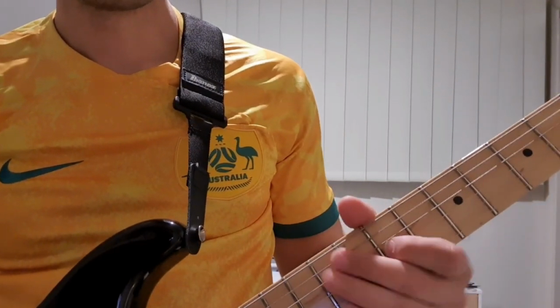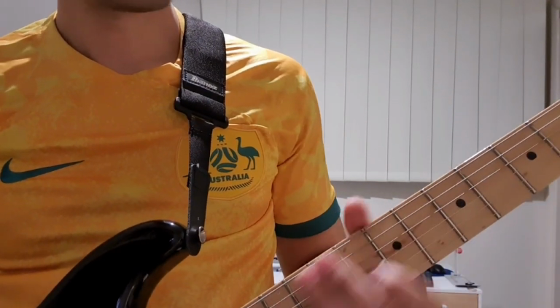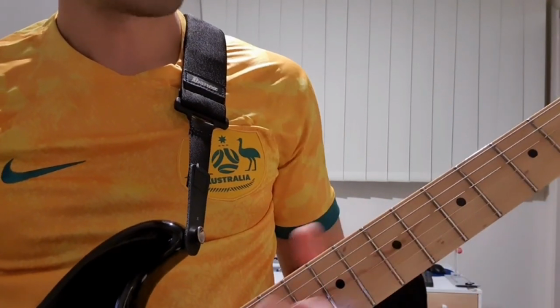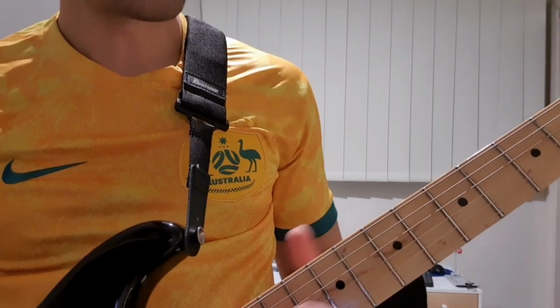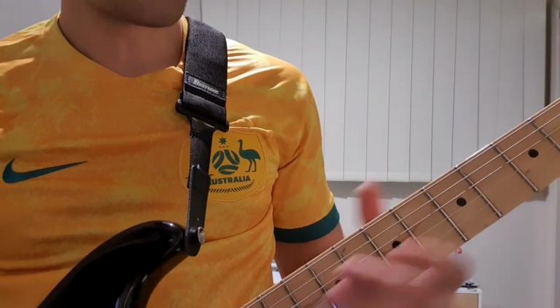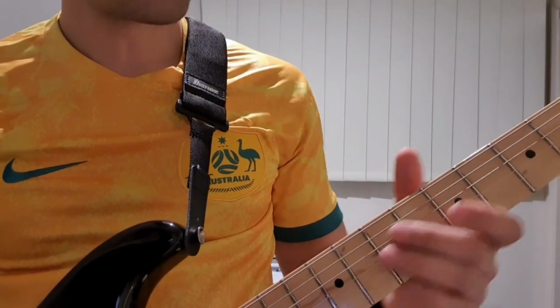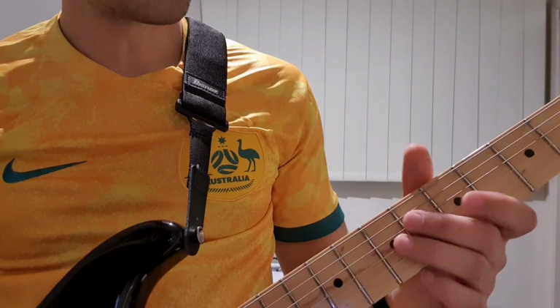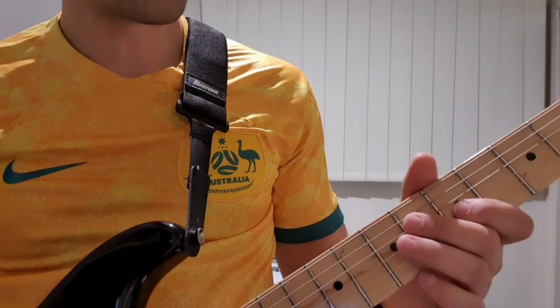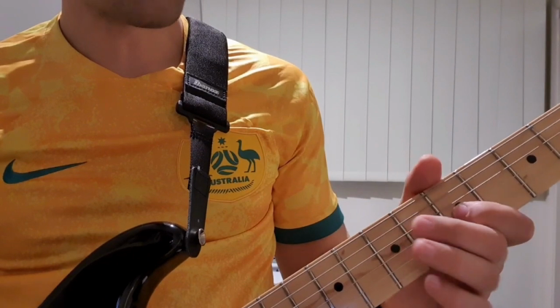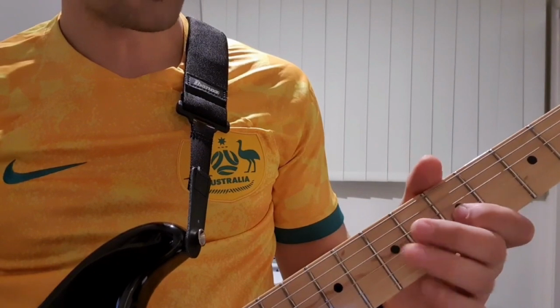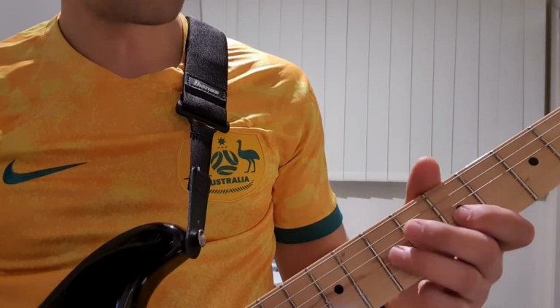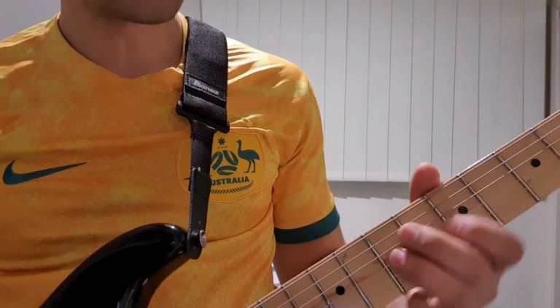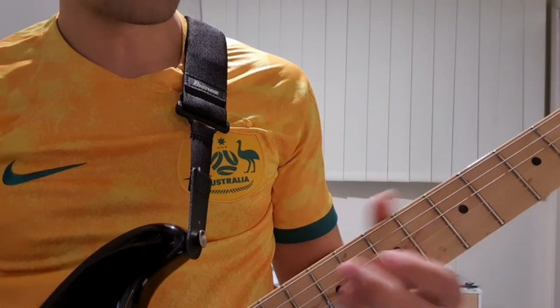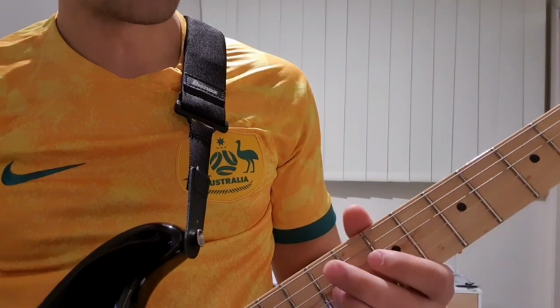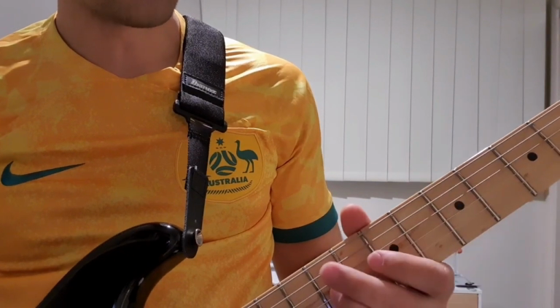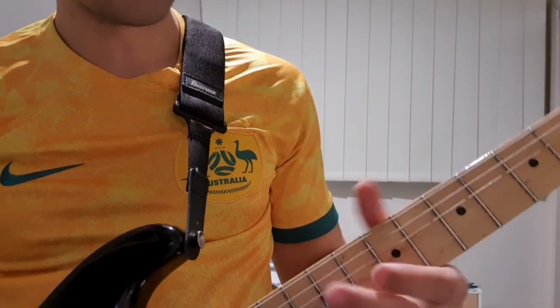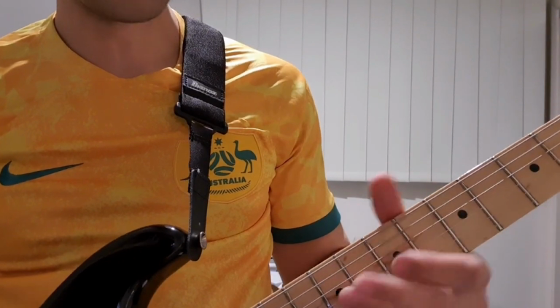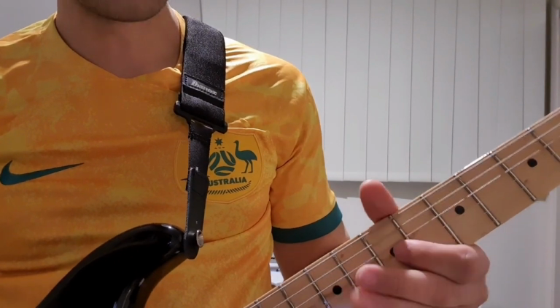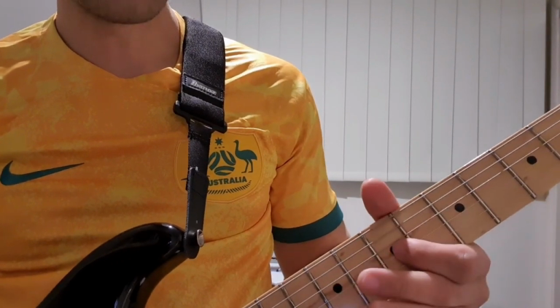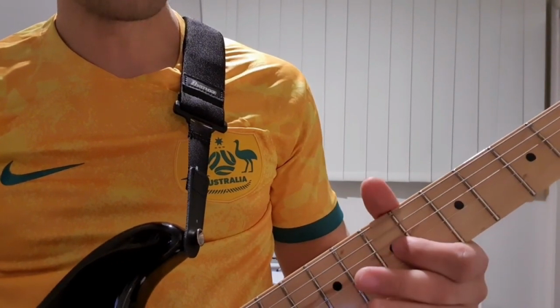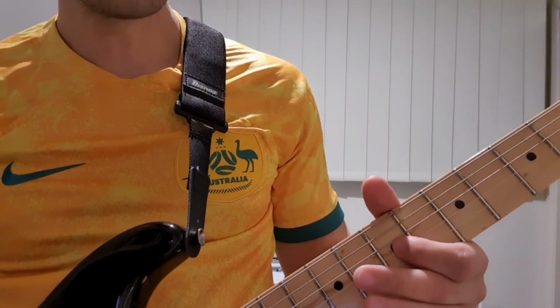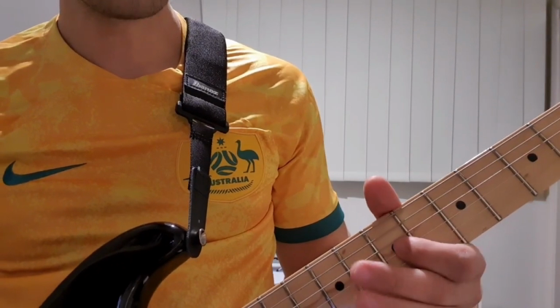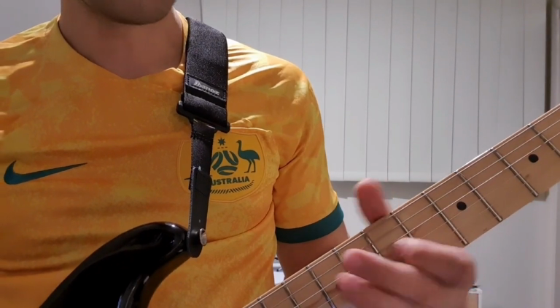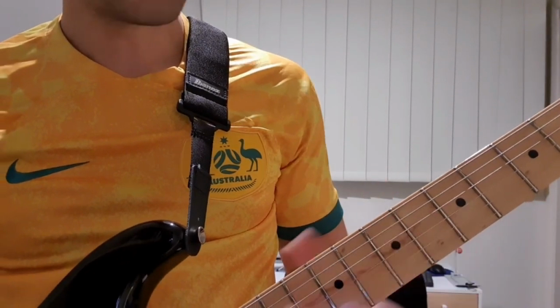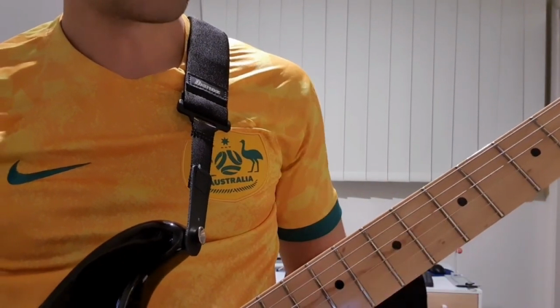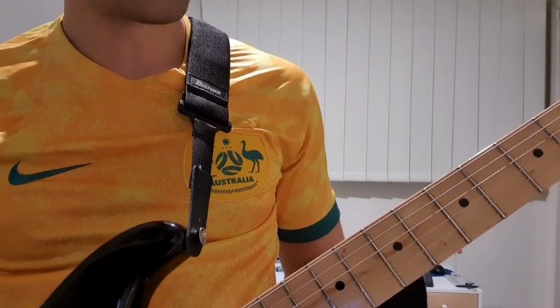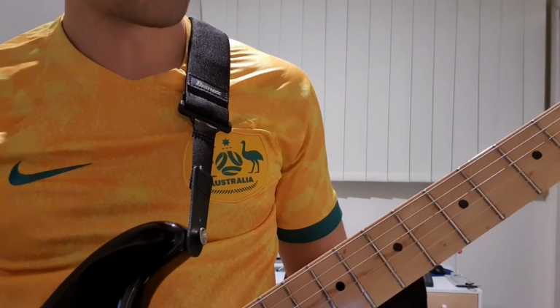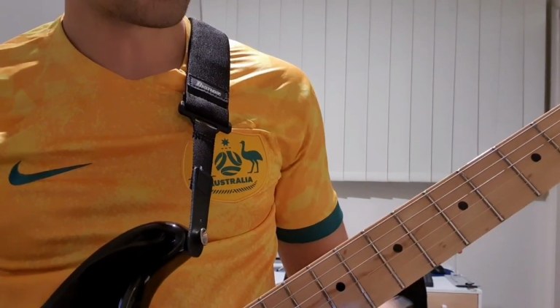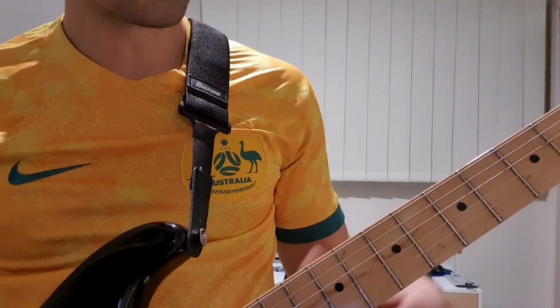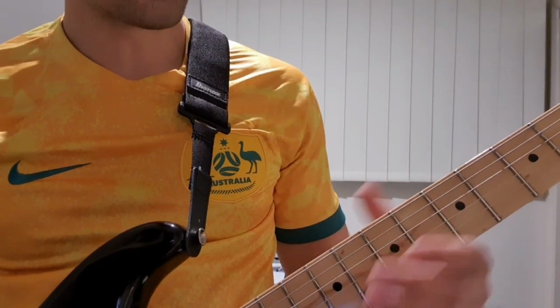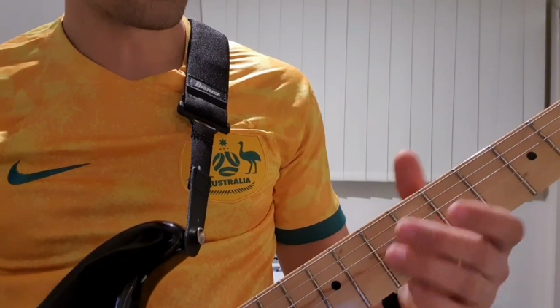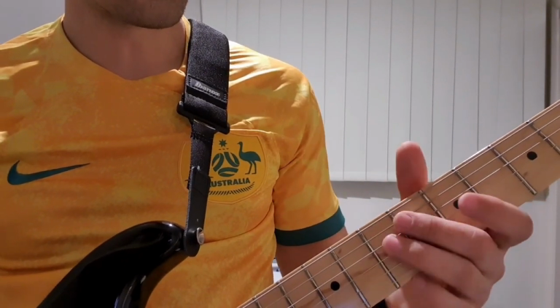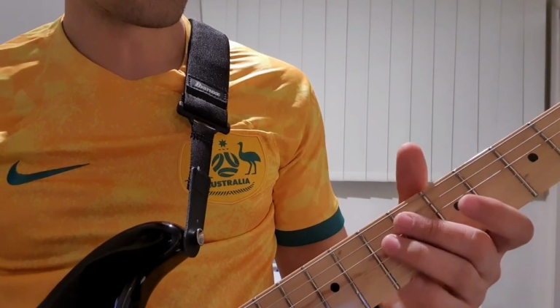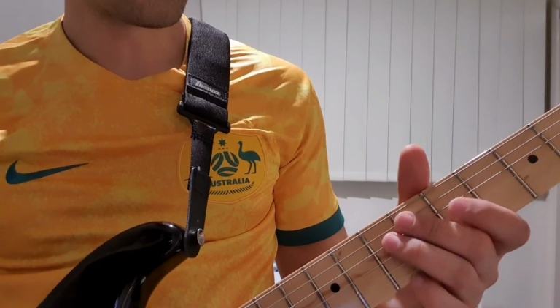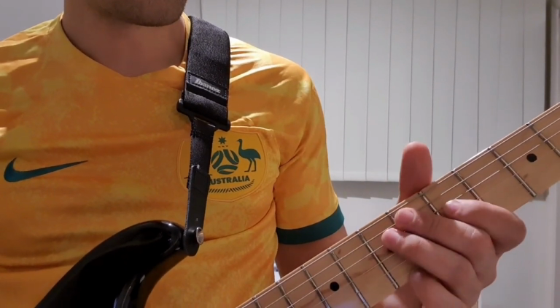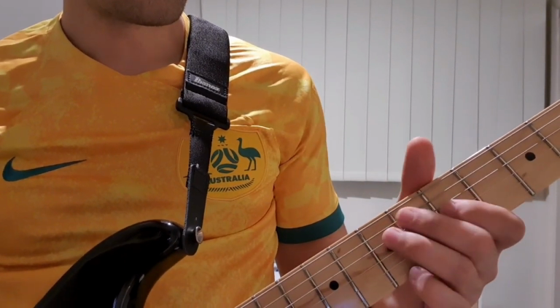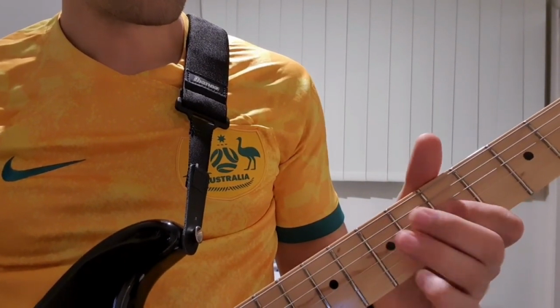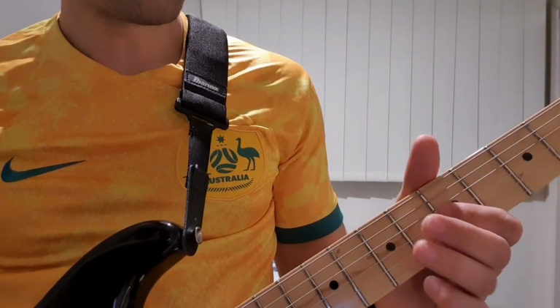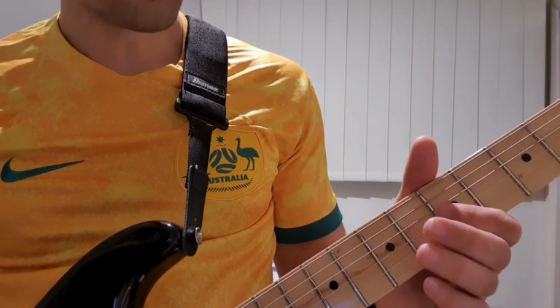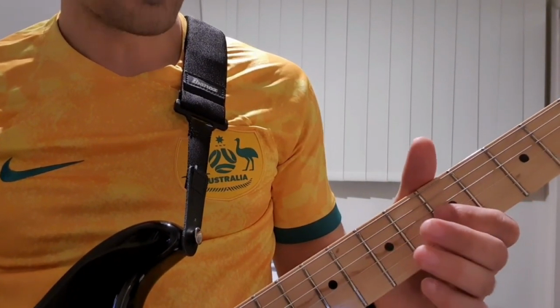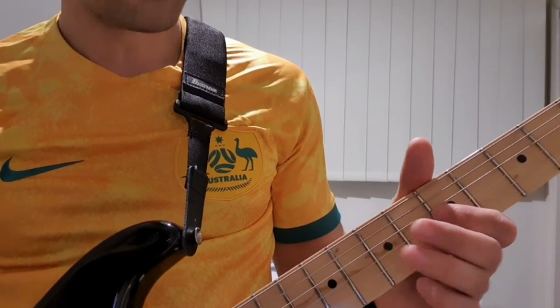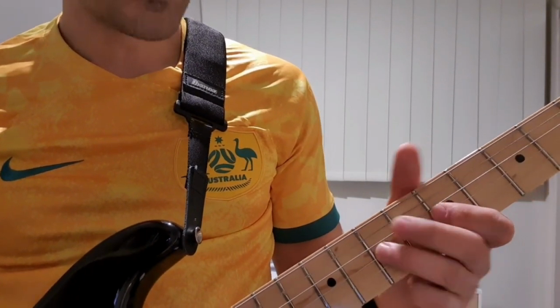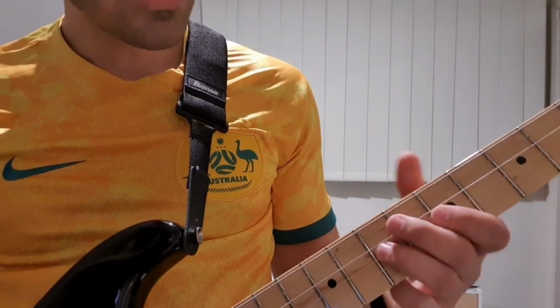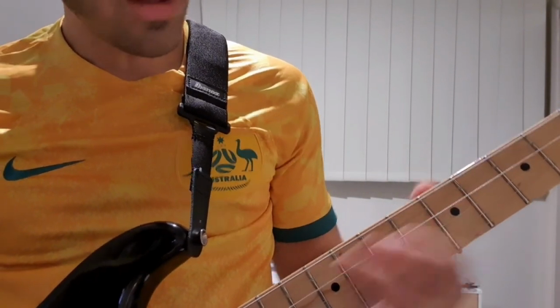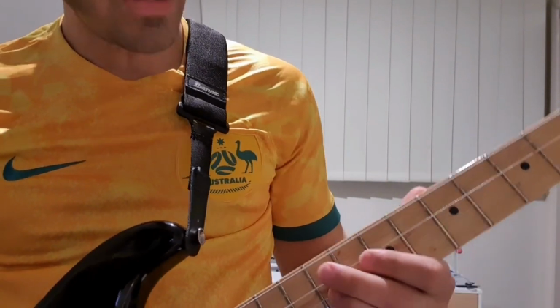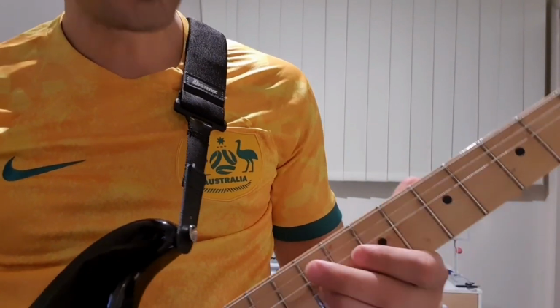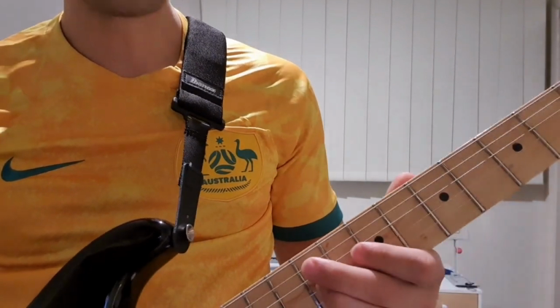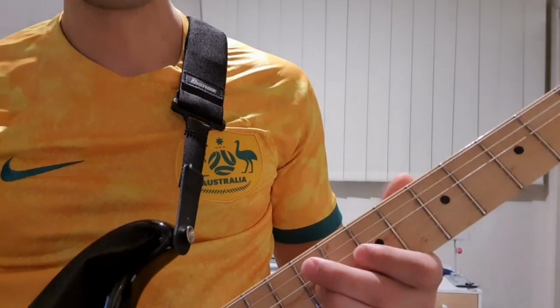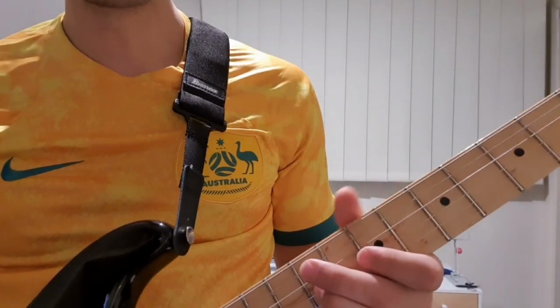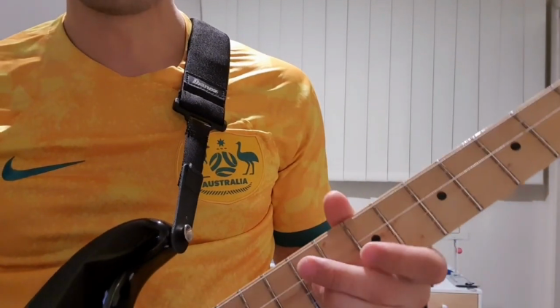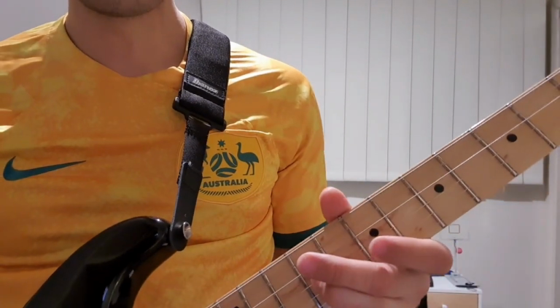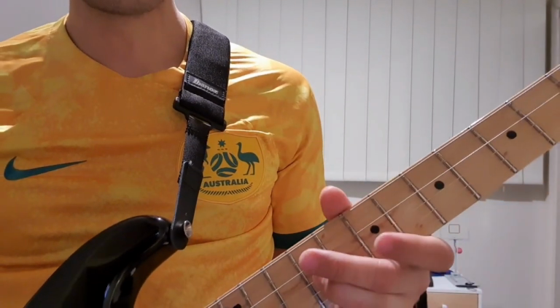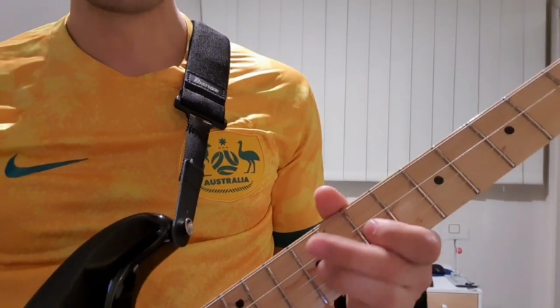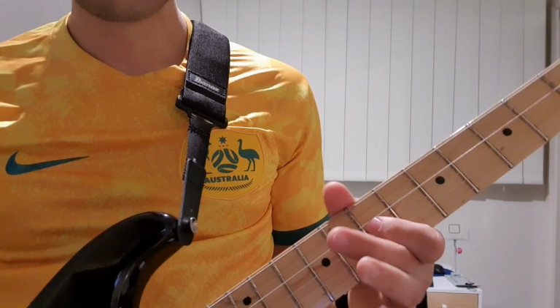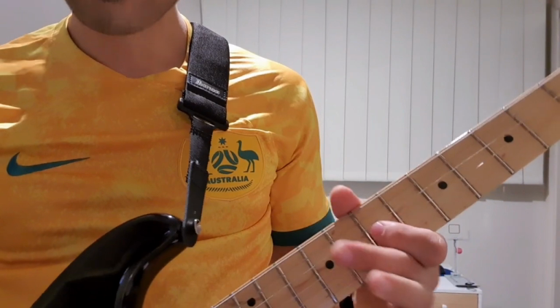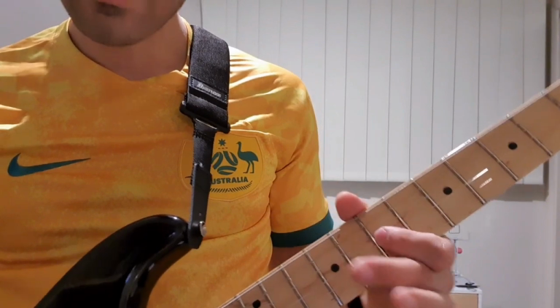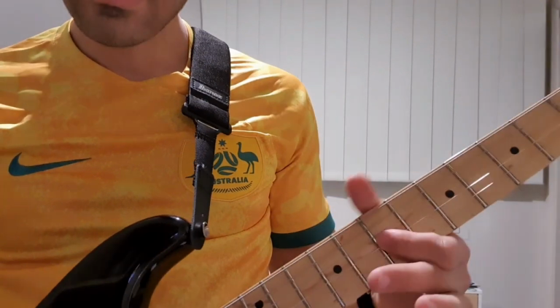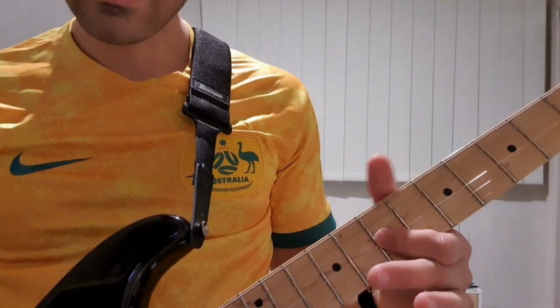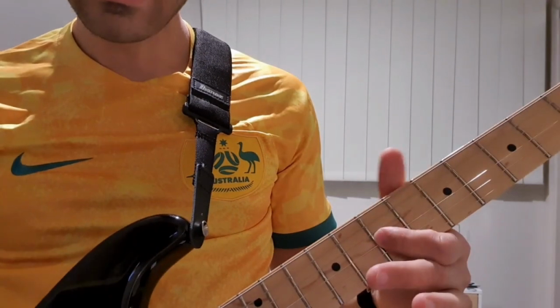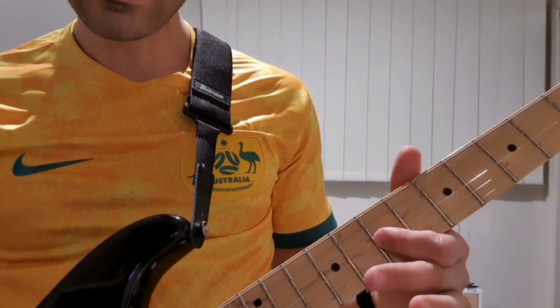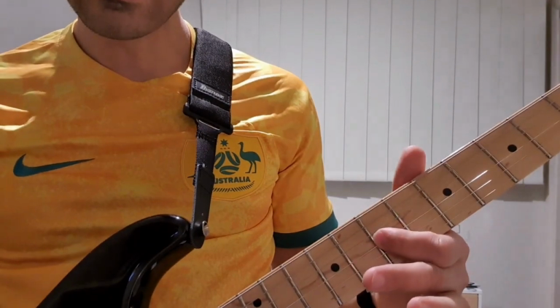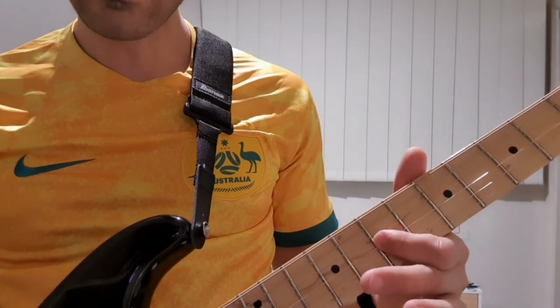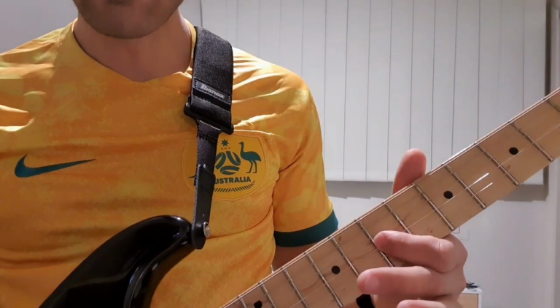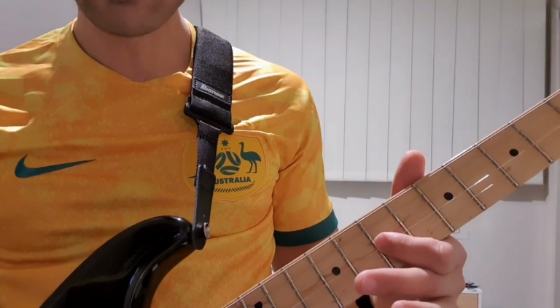We go to the 5th on the G string. So that was 5, 7, 9, 7. And then we're going to go 5, slide up to 9 and to 7.